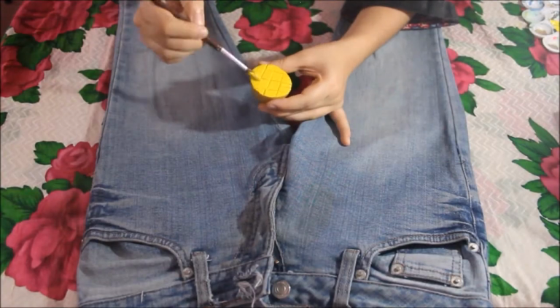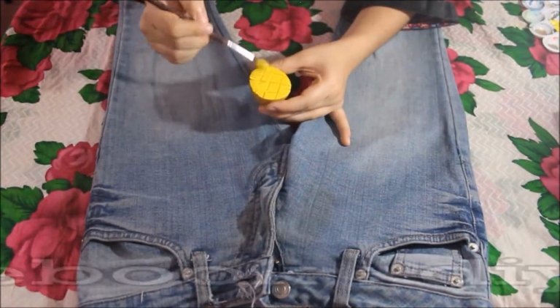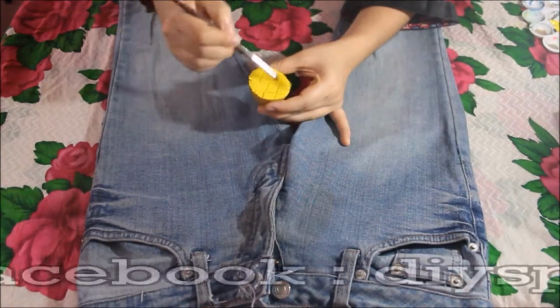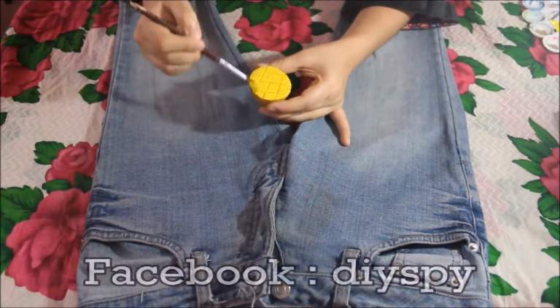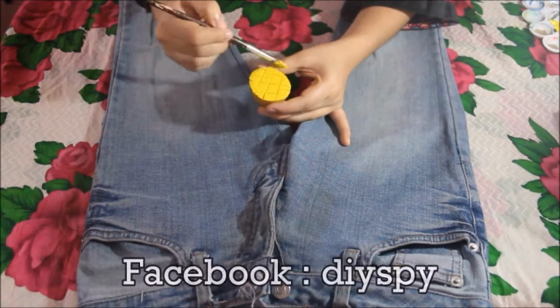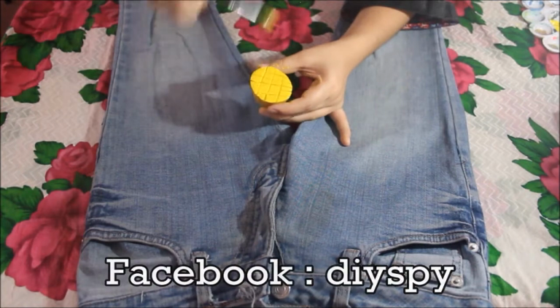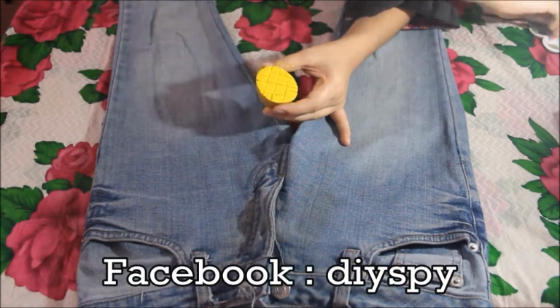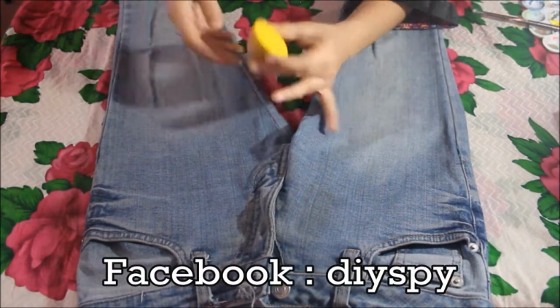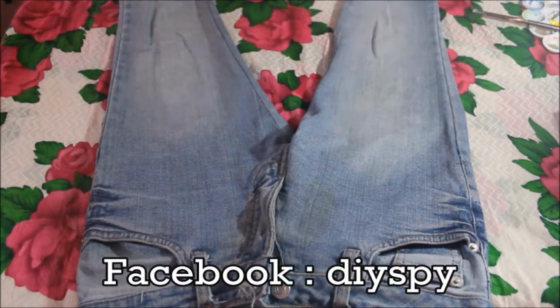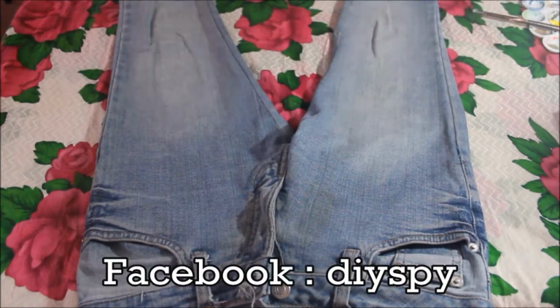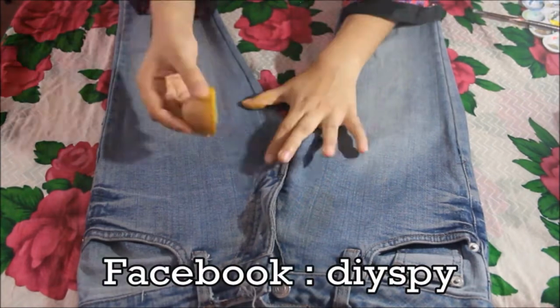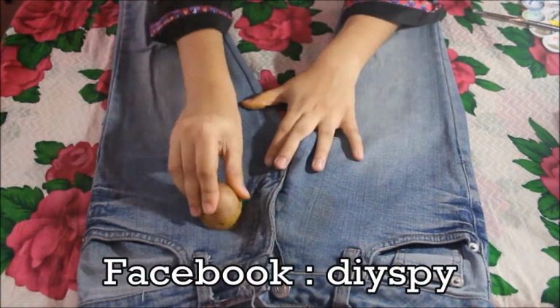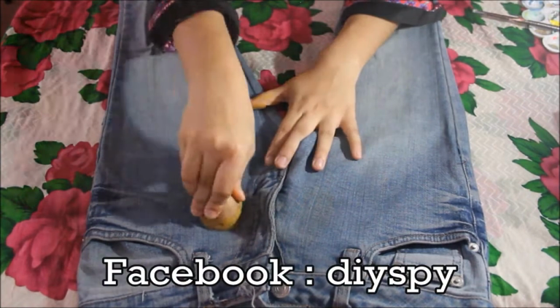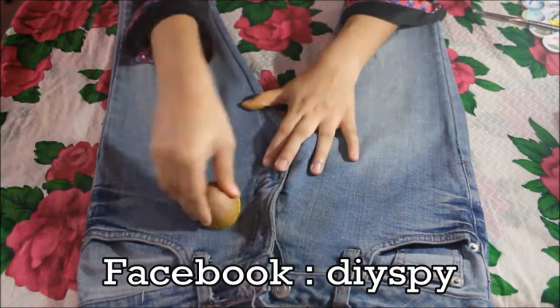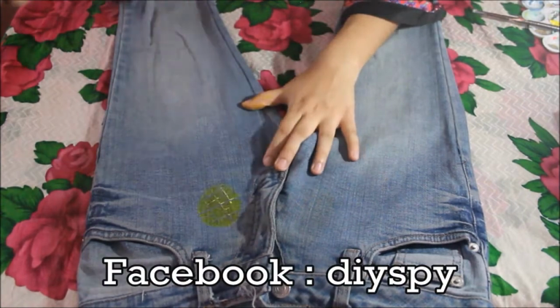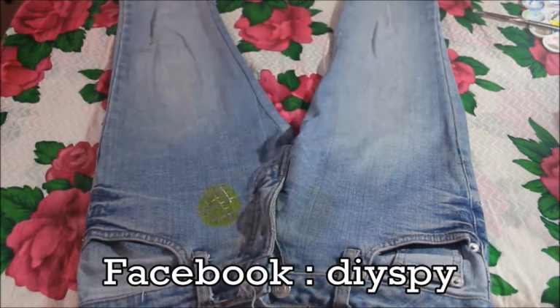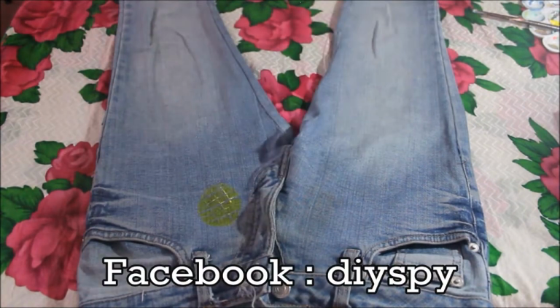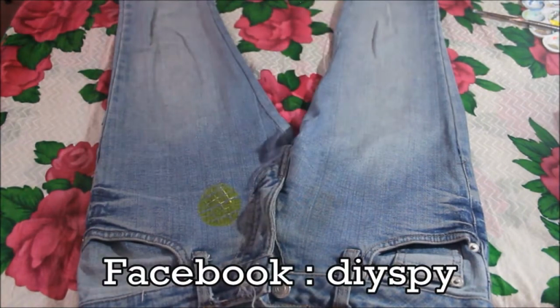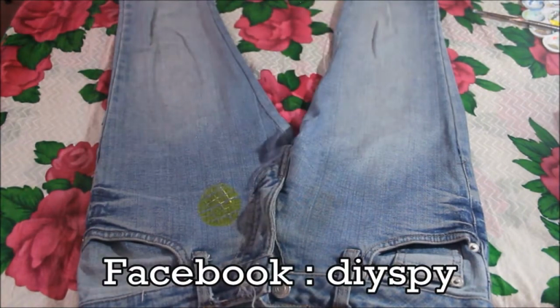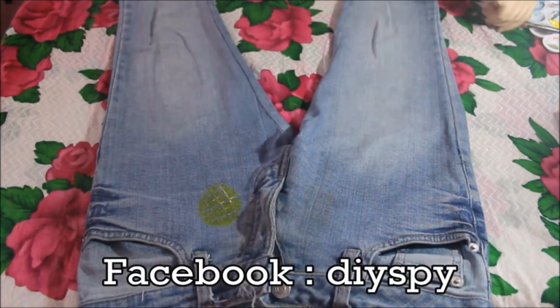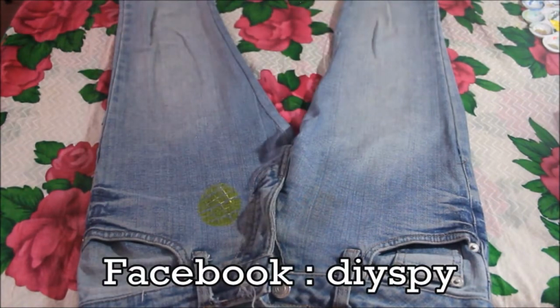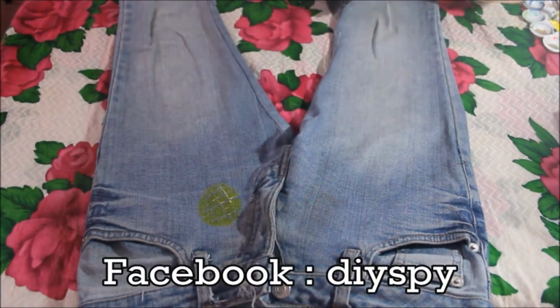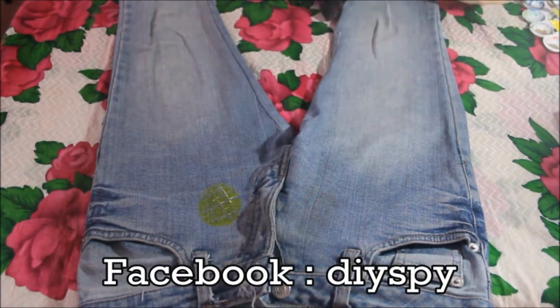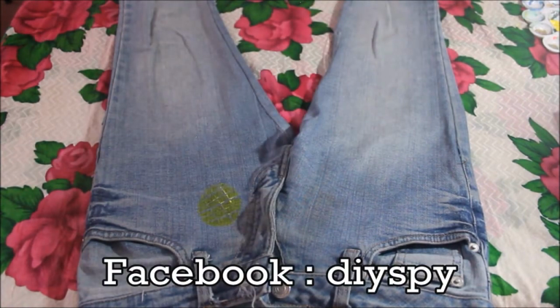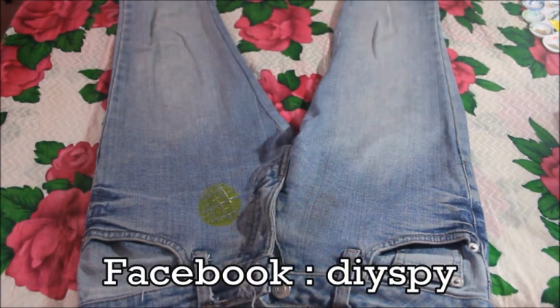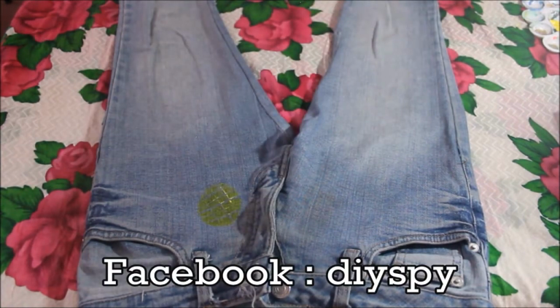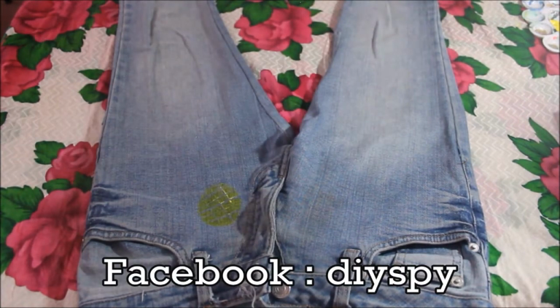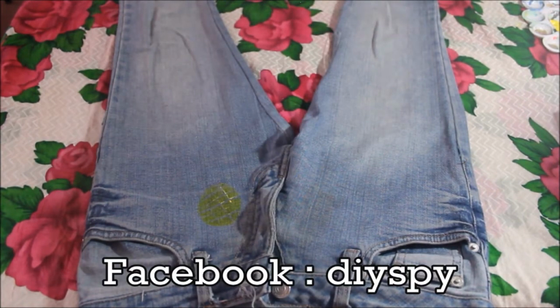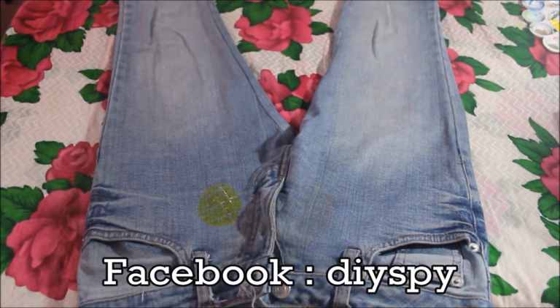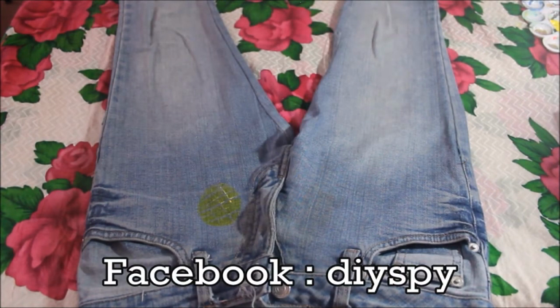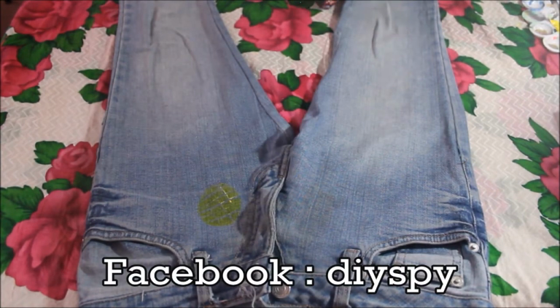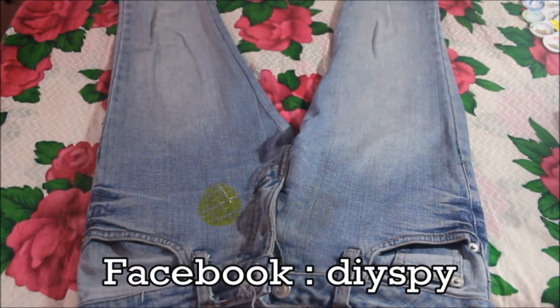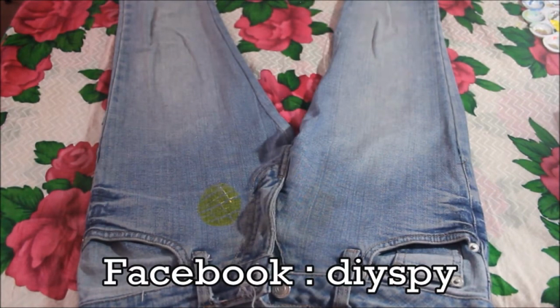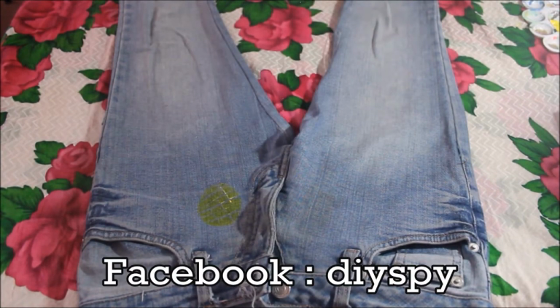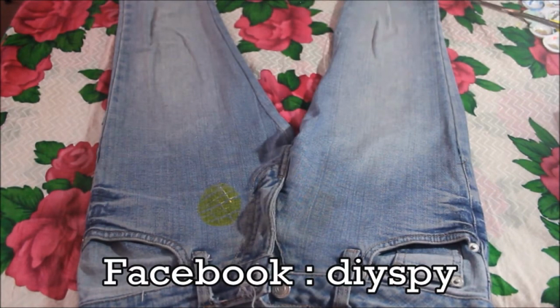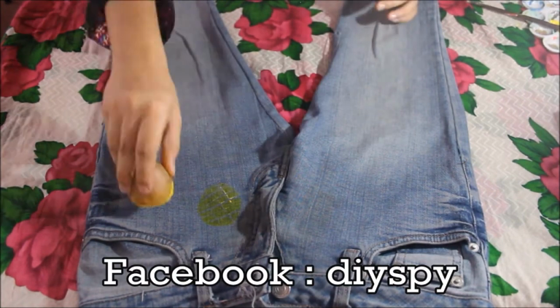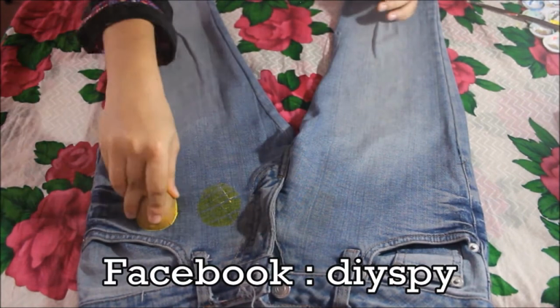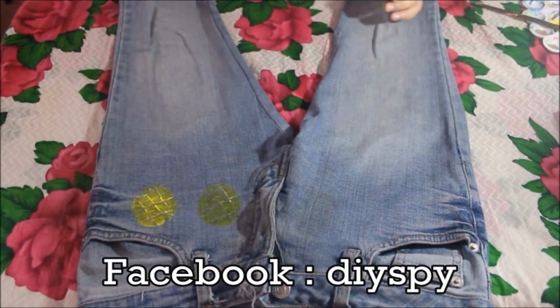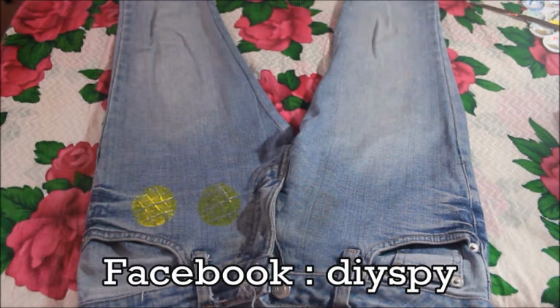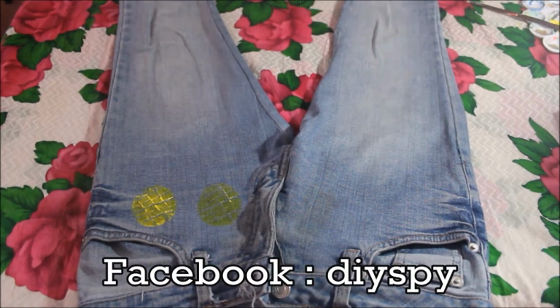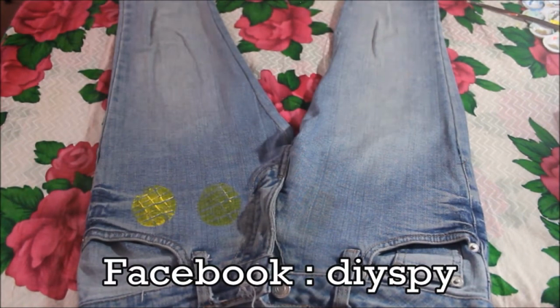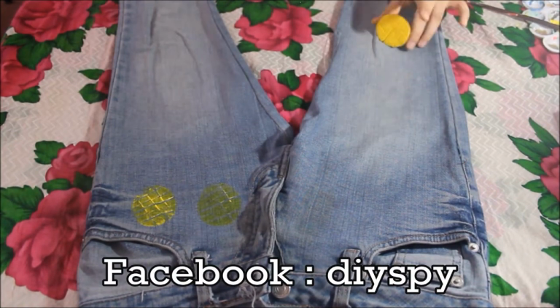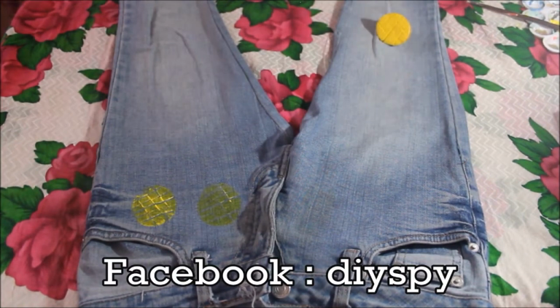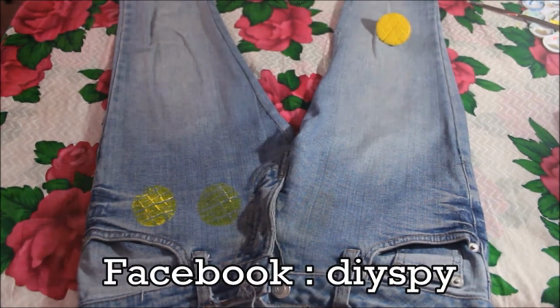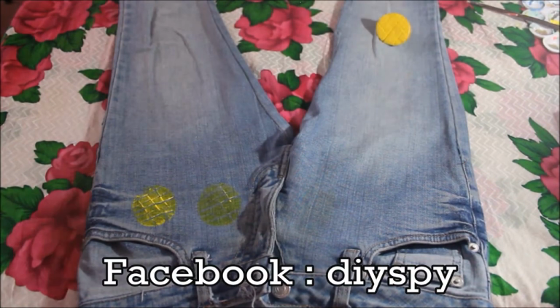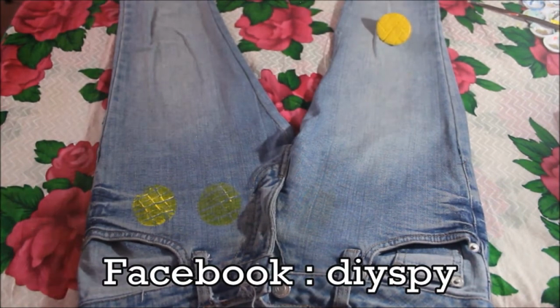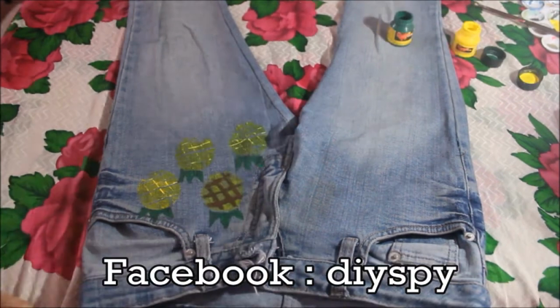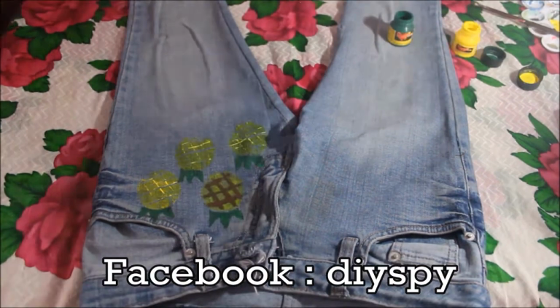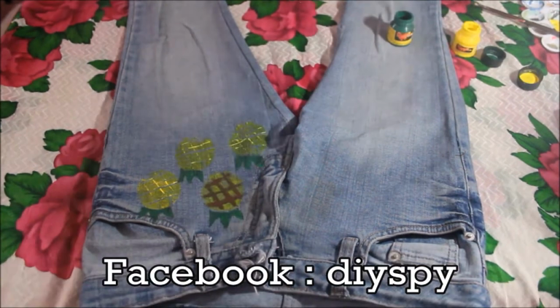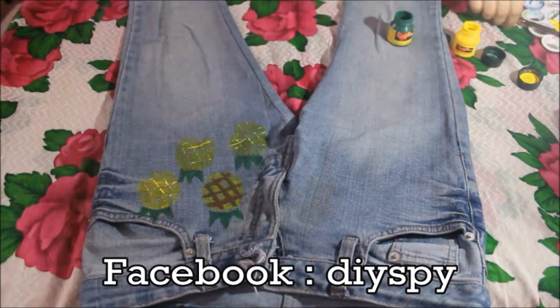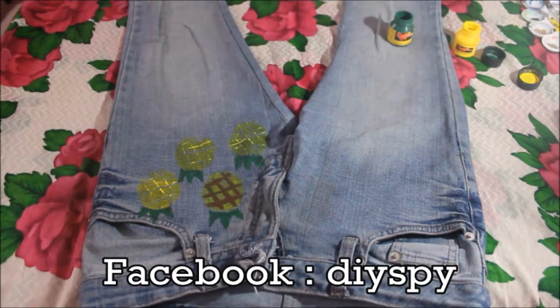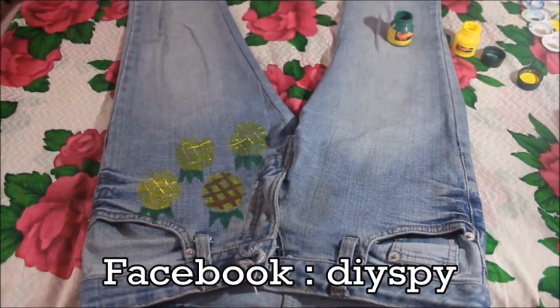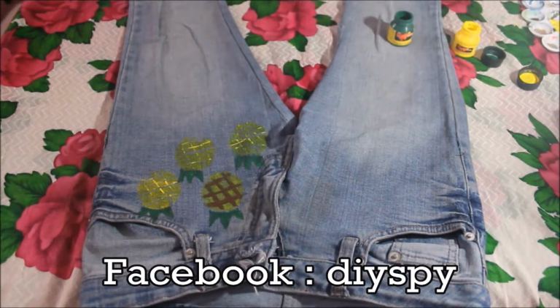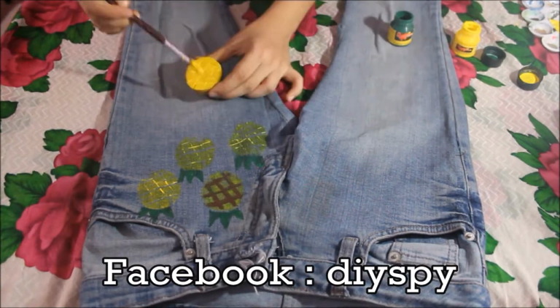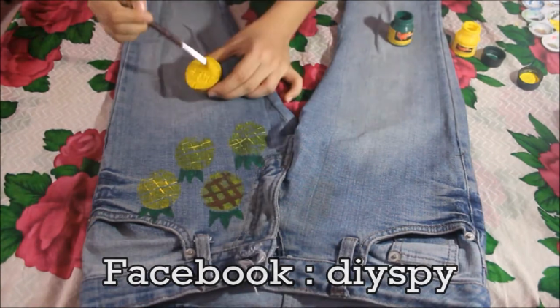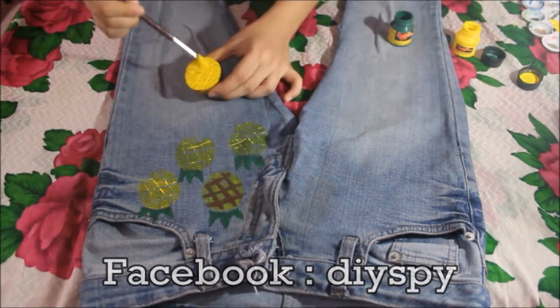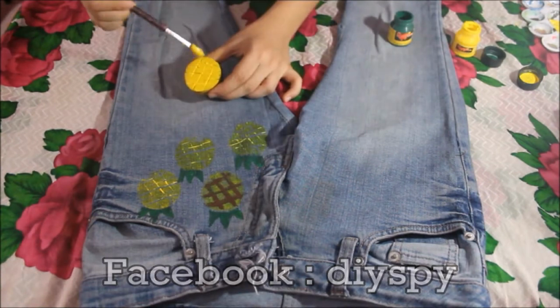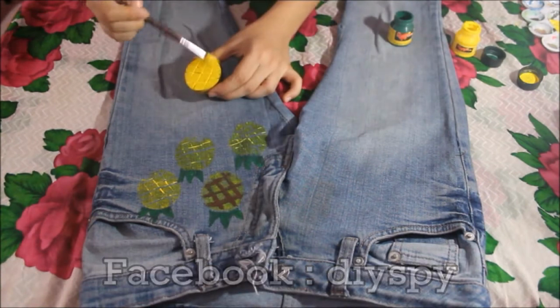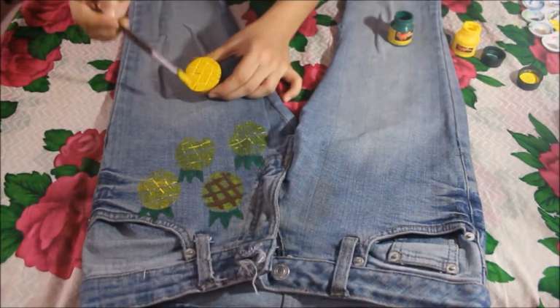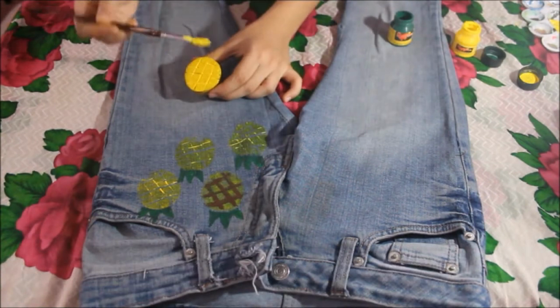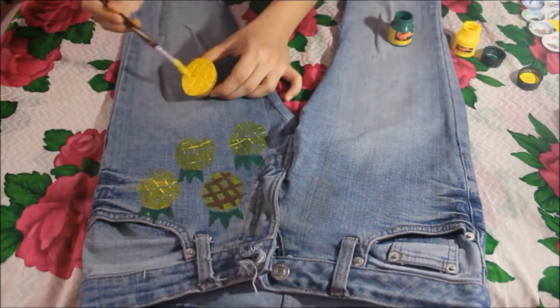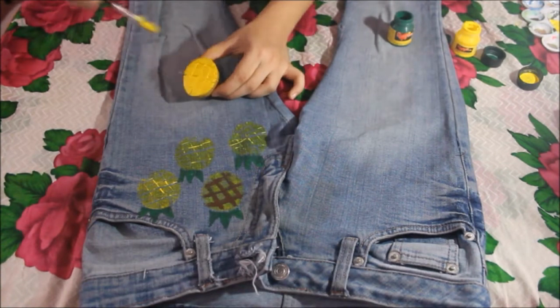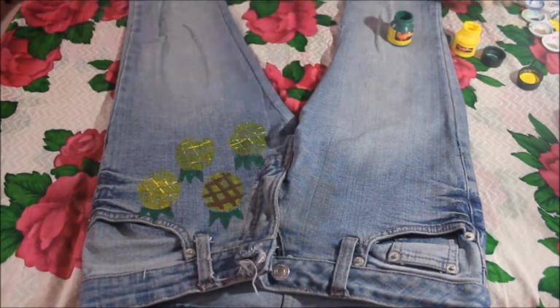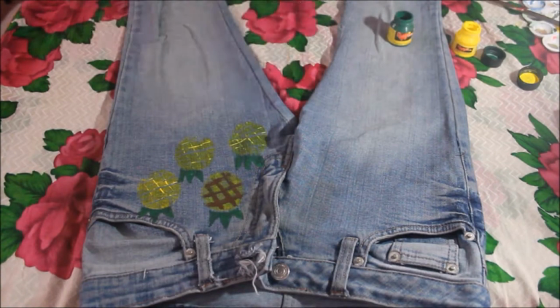Then just apply yellow fabric paint on your potato to make the pineapples, and apply more and more paint so that your pineapples will be more prominent.